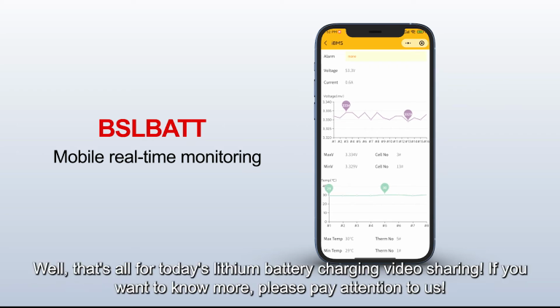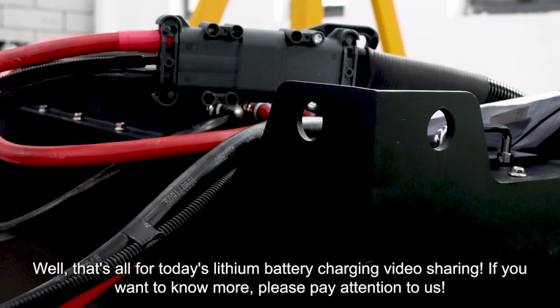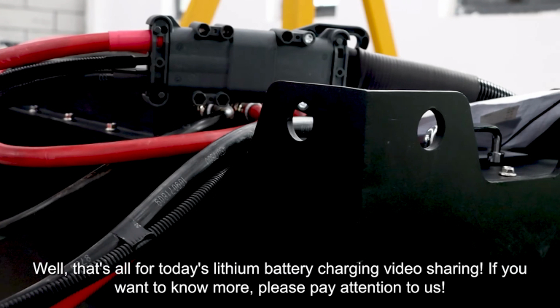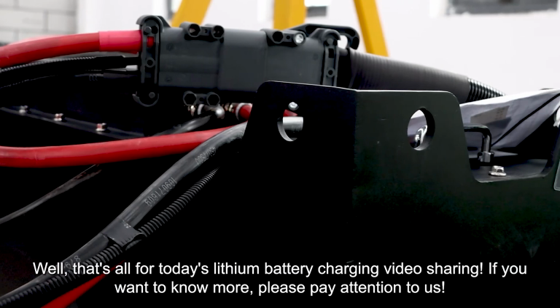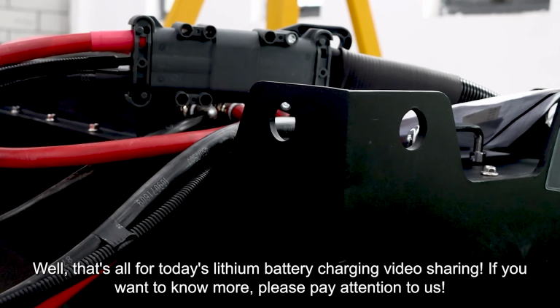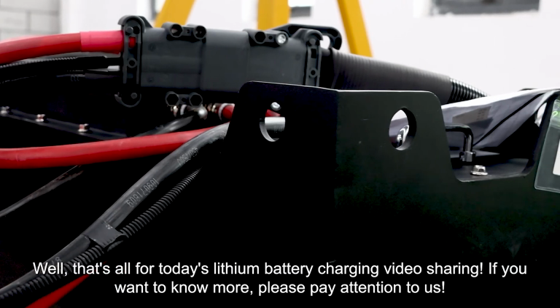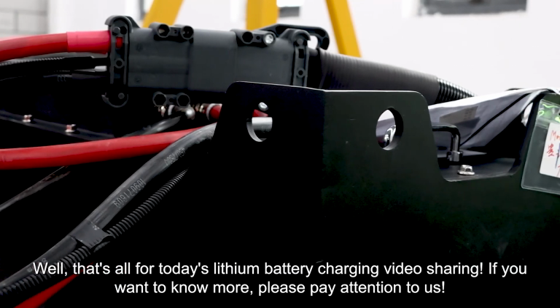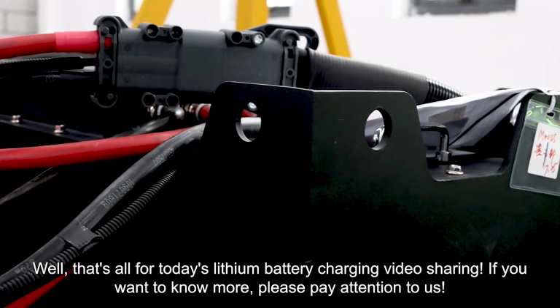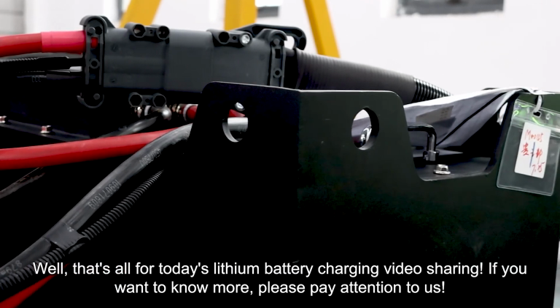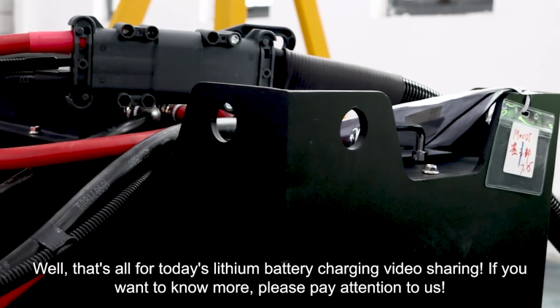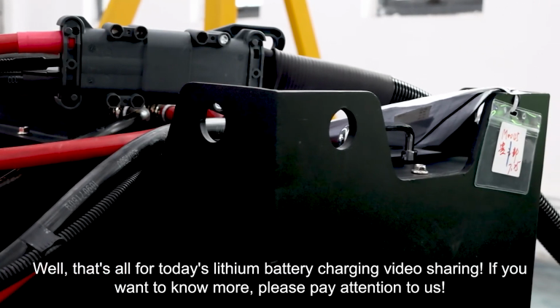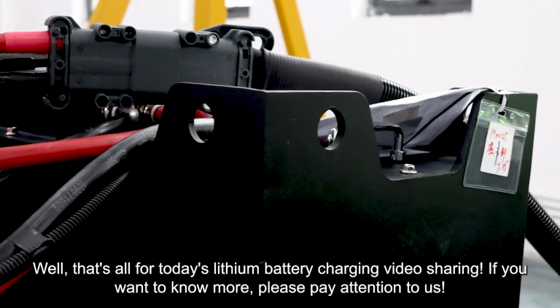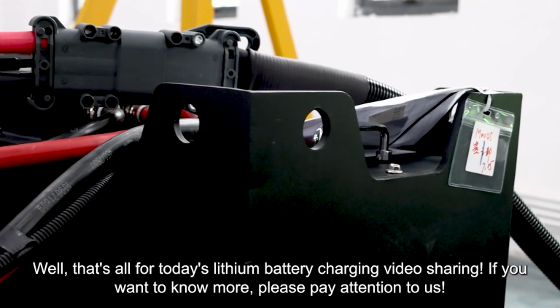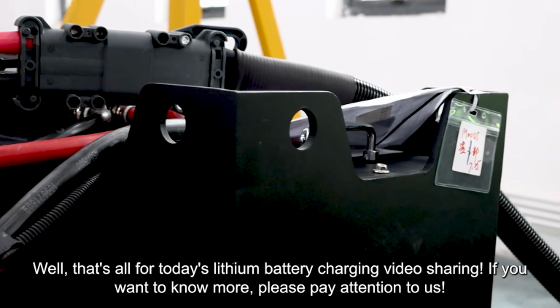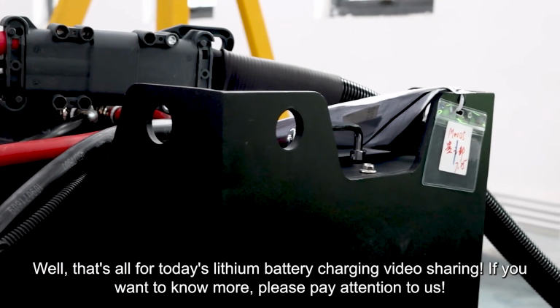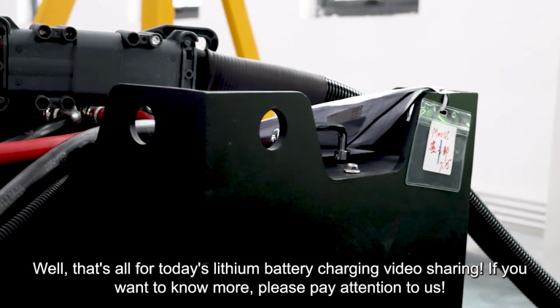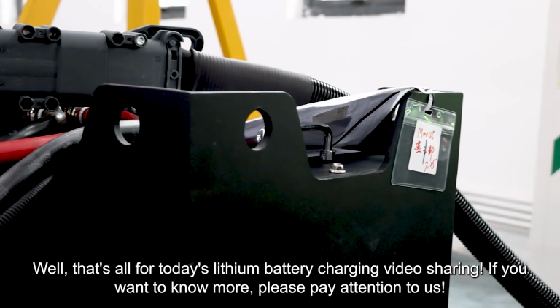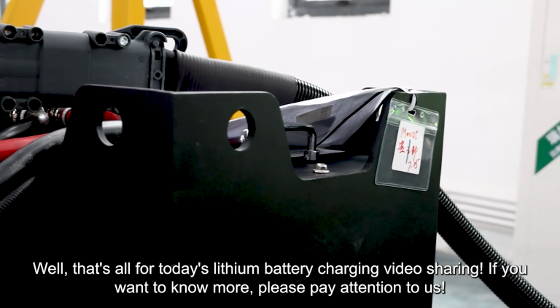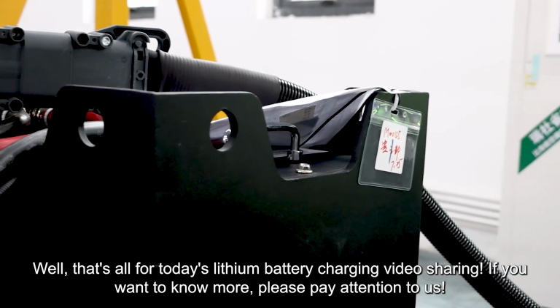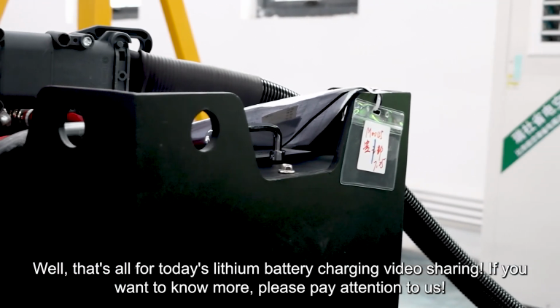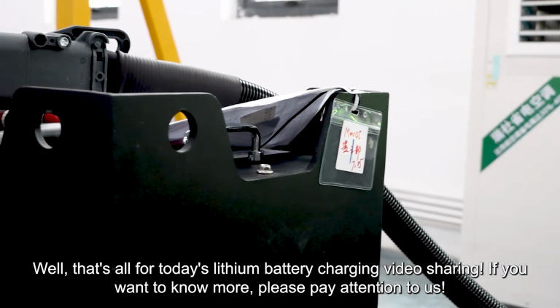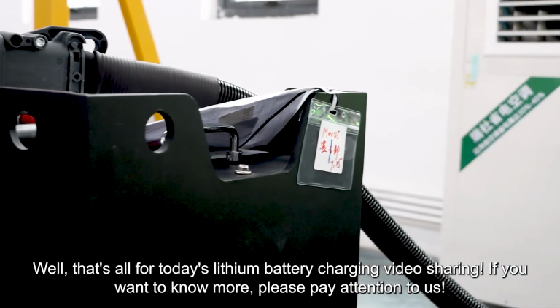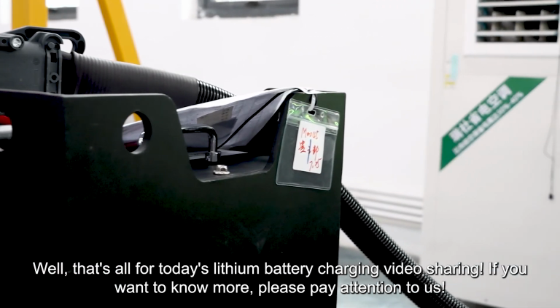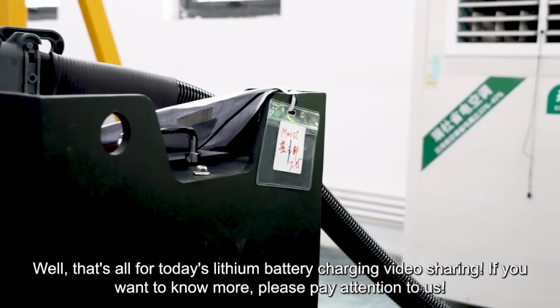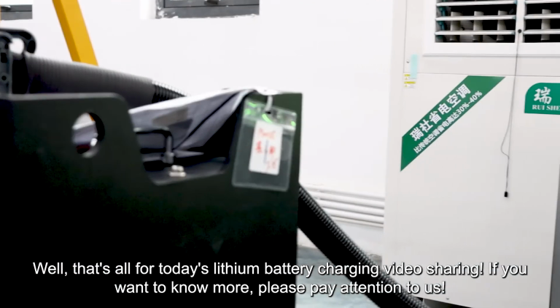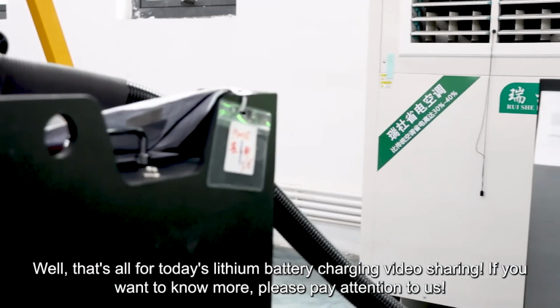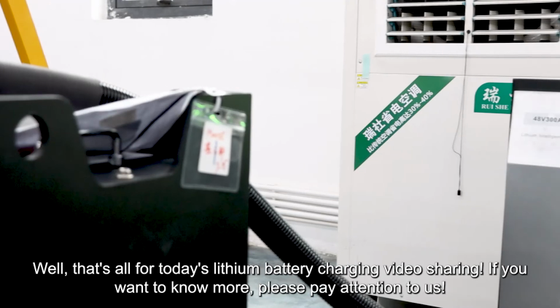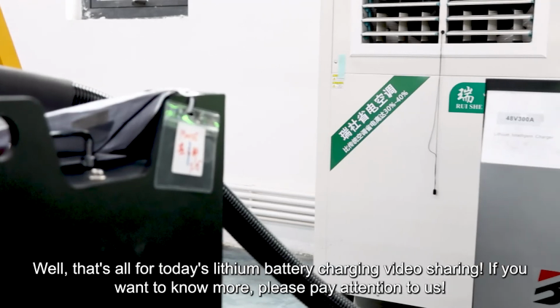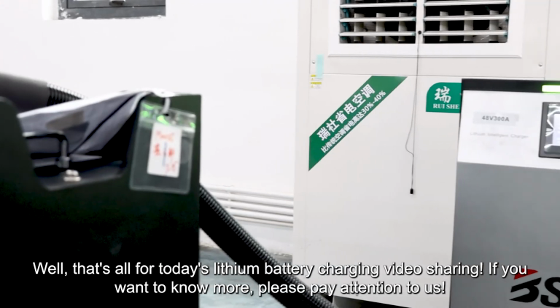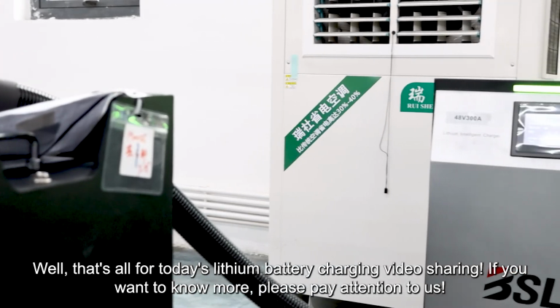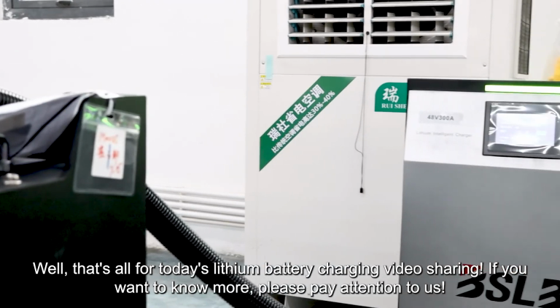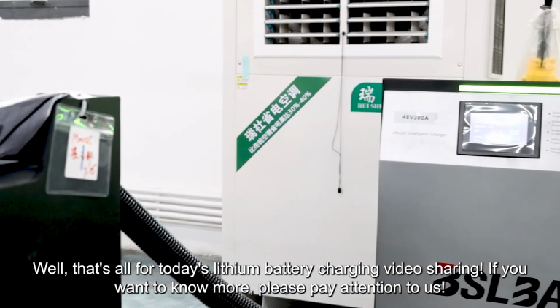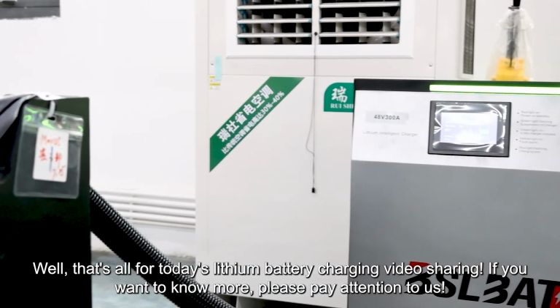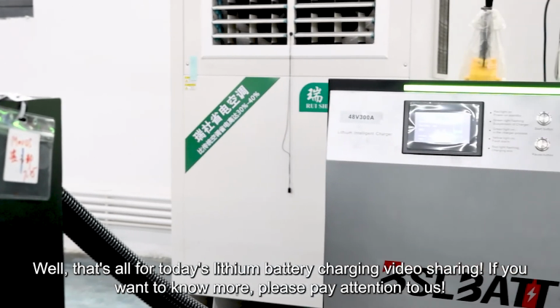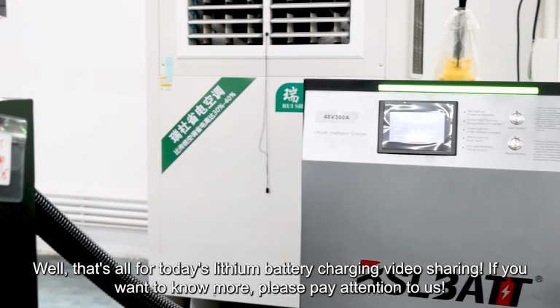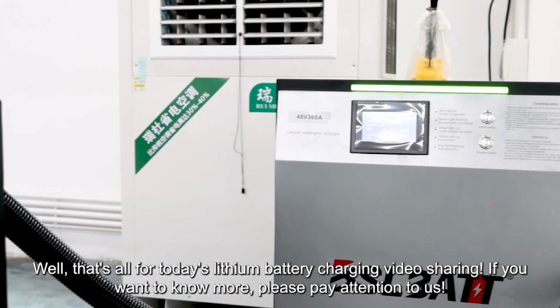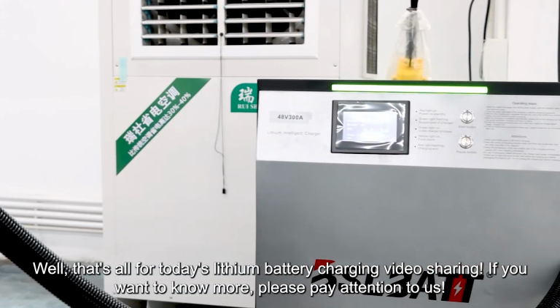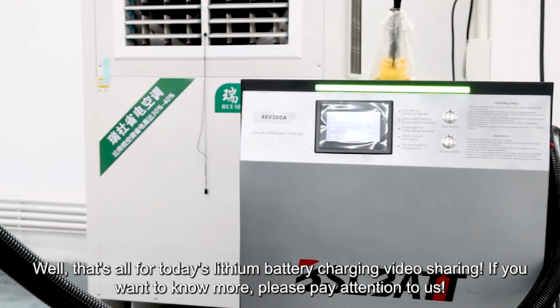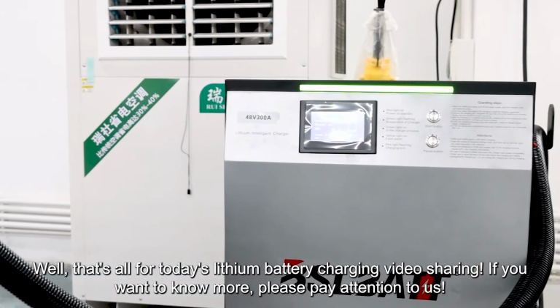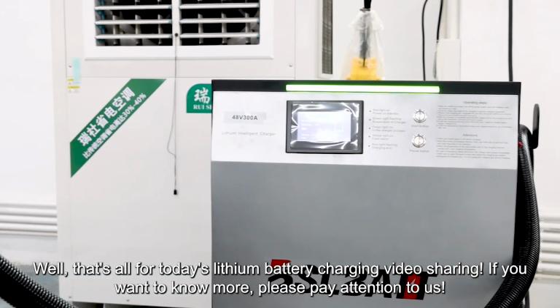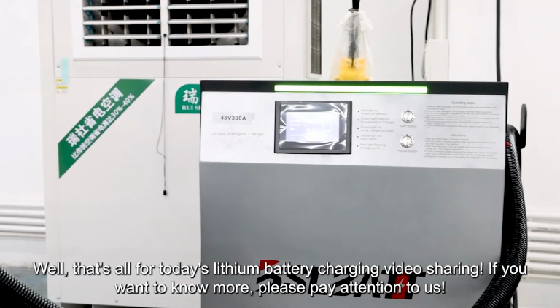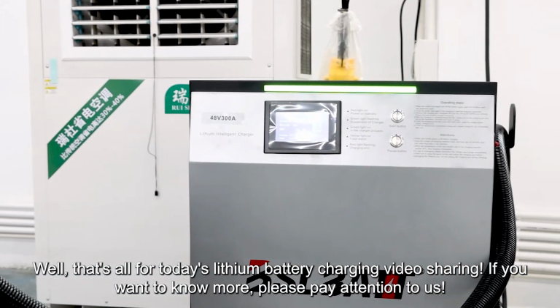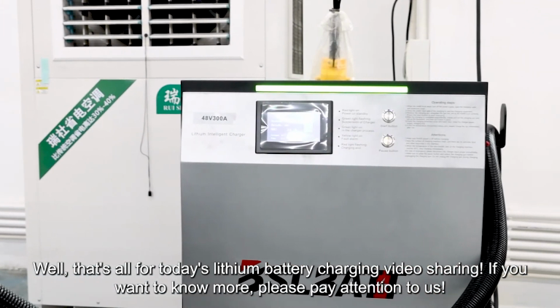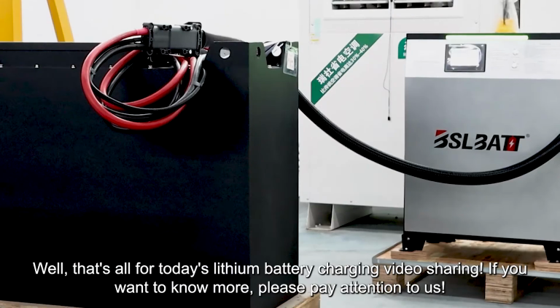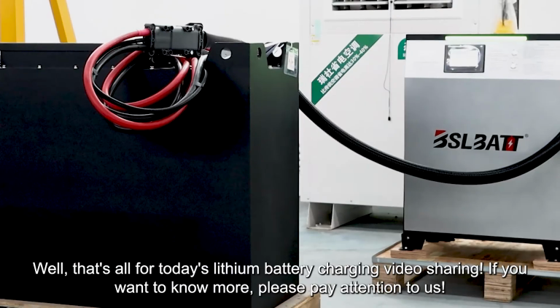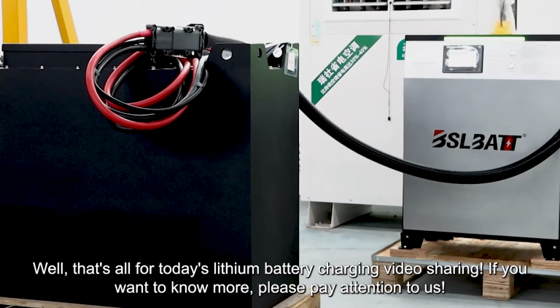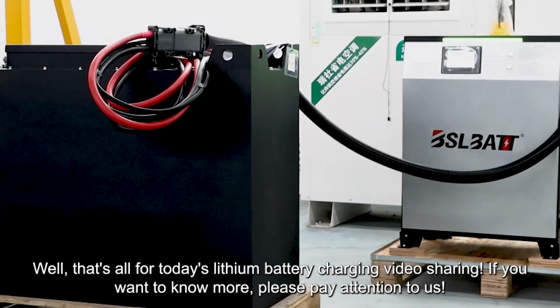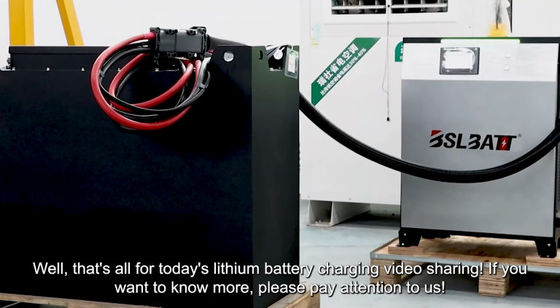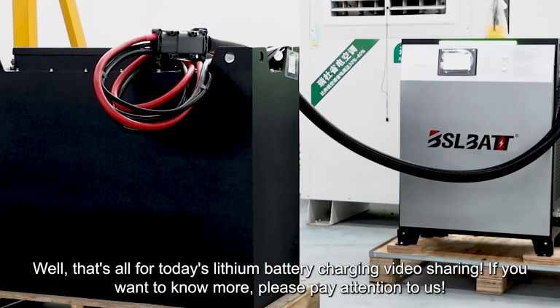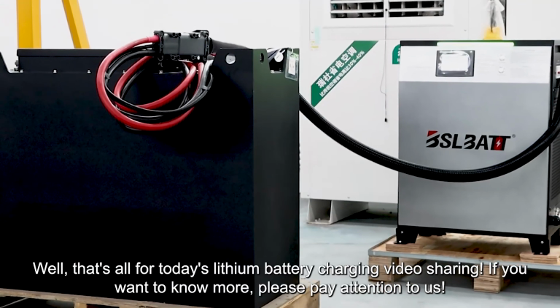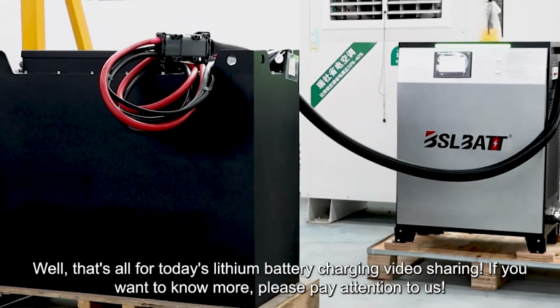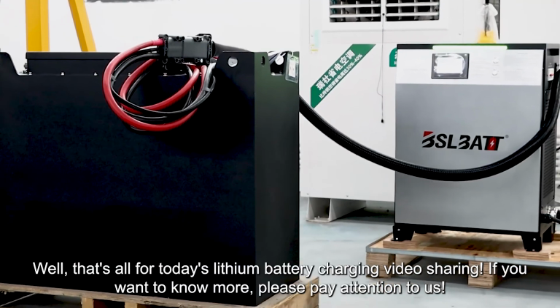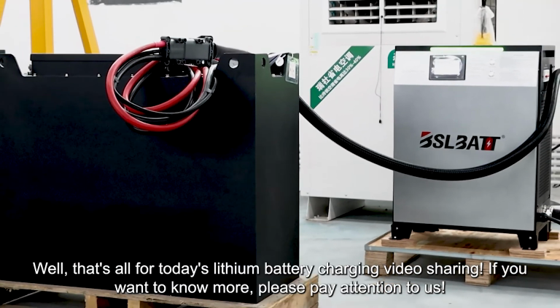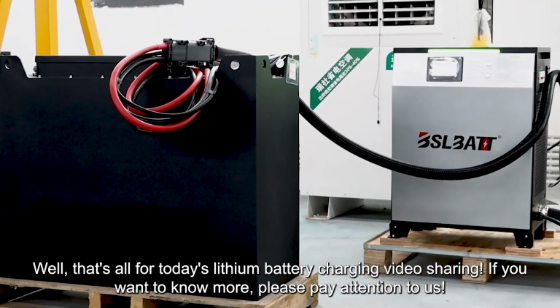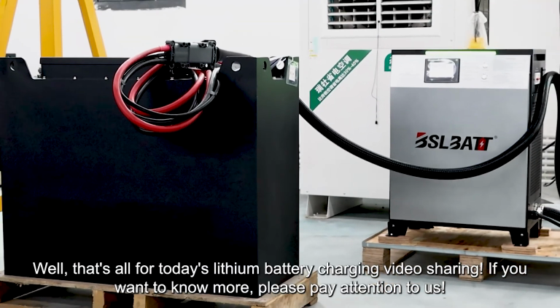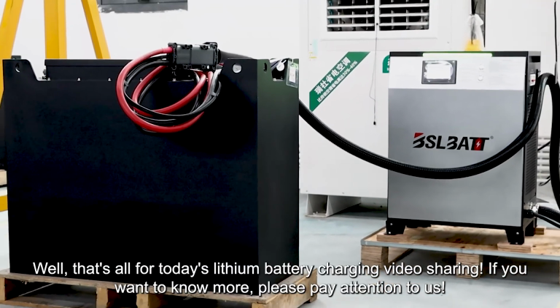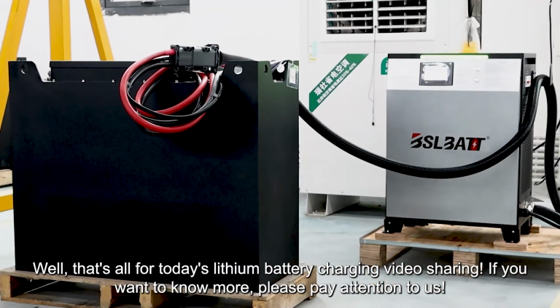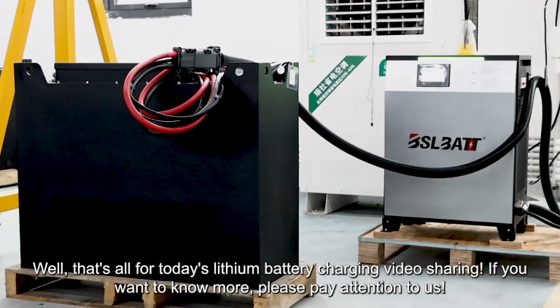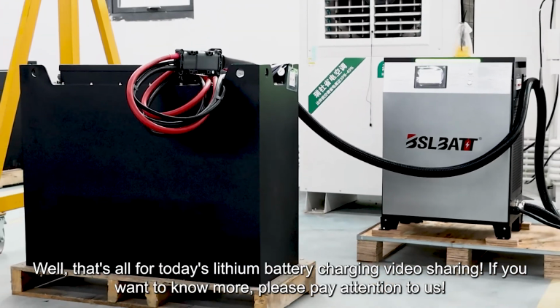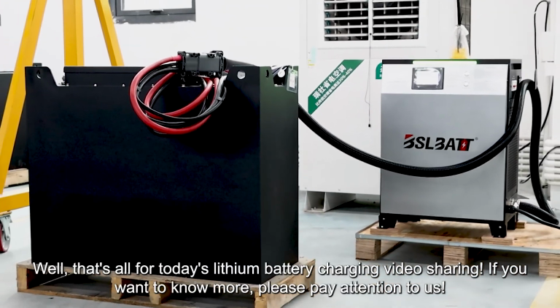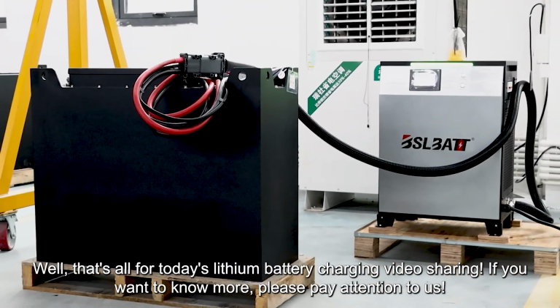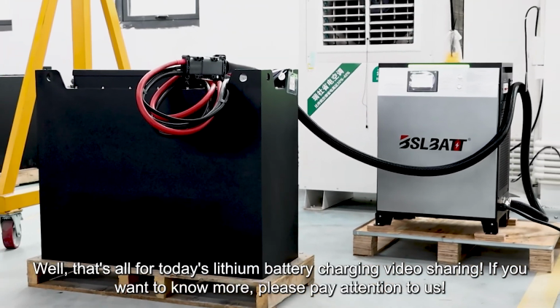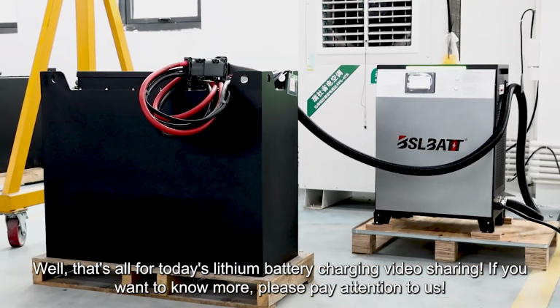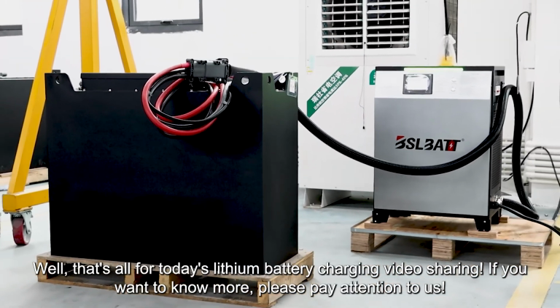That's all for today's lithium battery charging video sharing. If you want to know more, please pay attention to us.